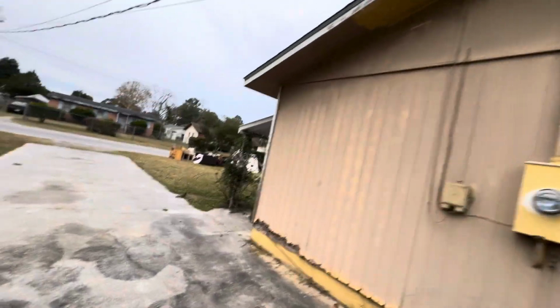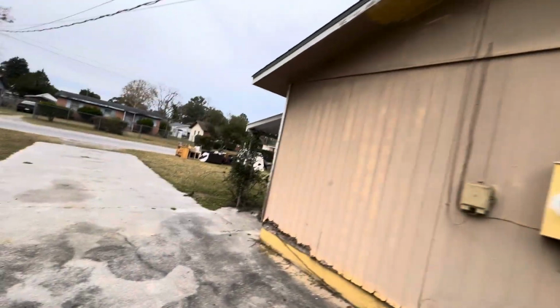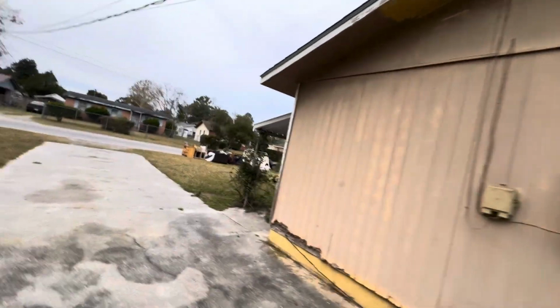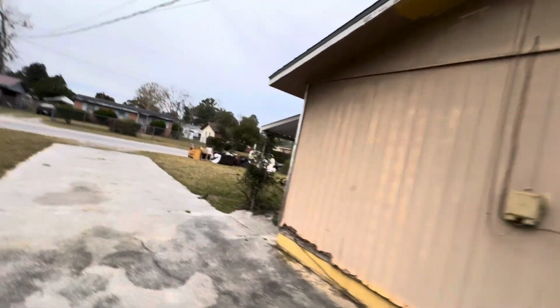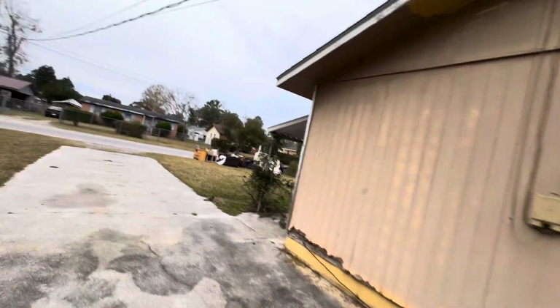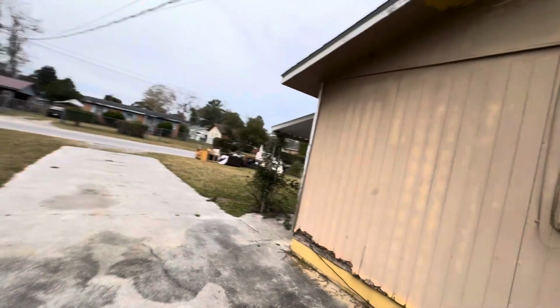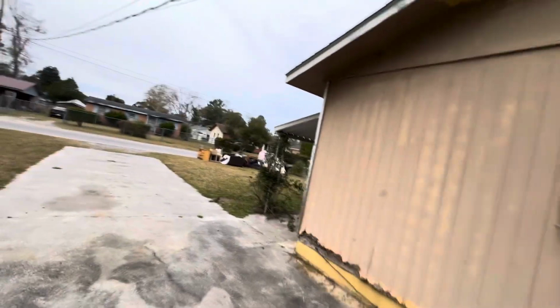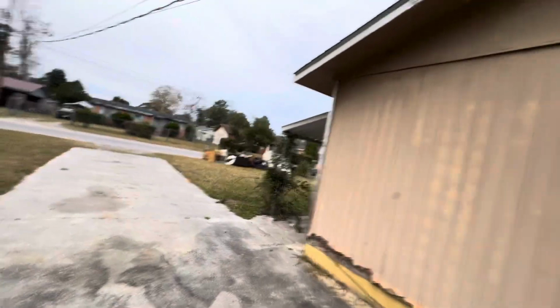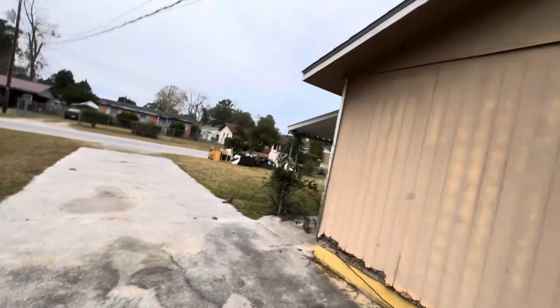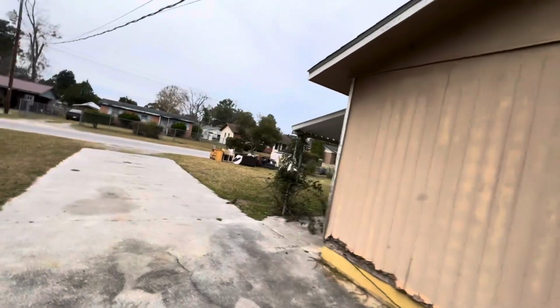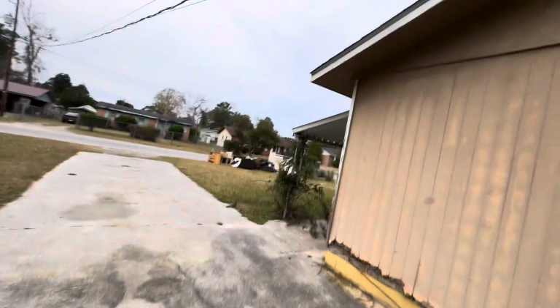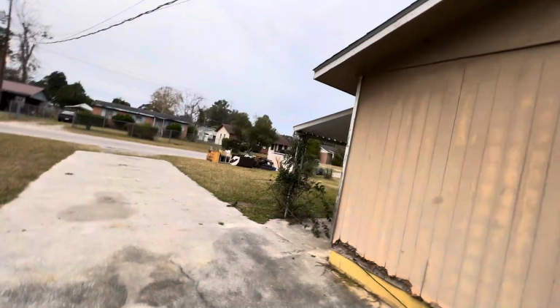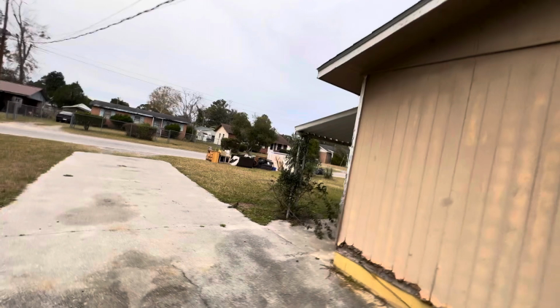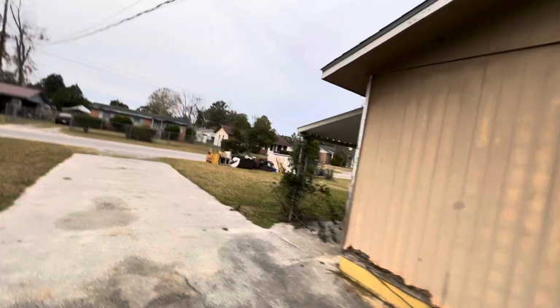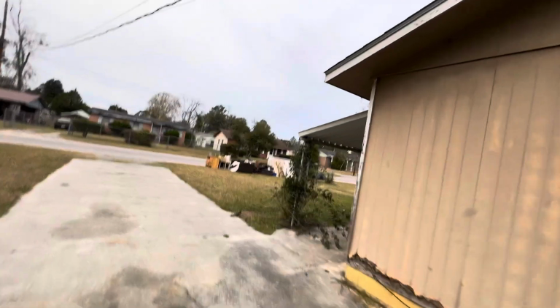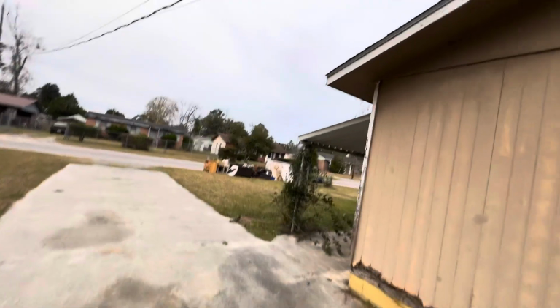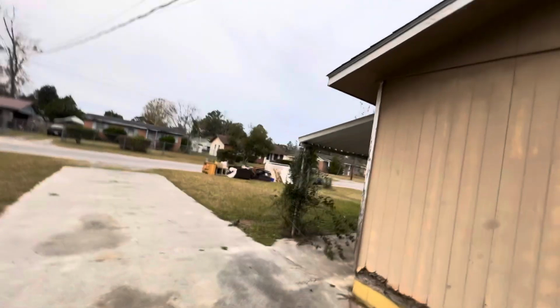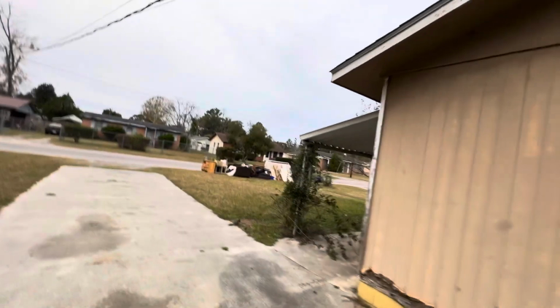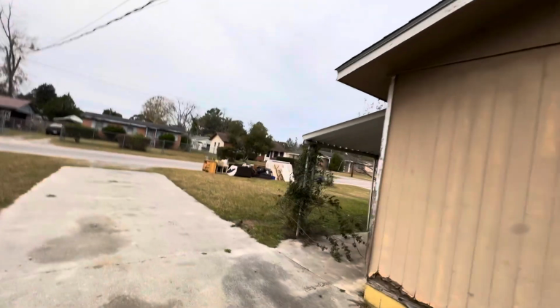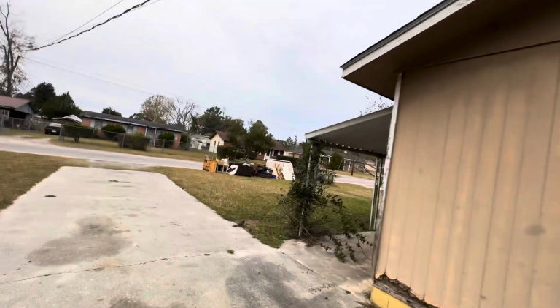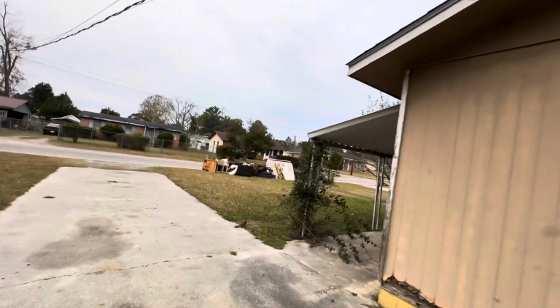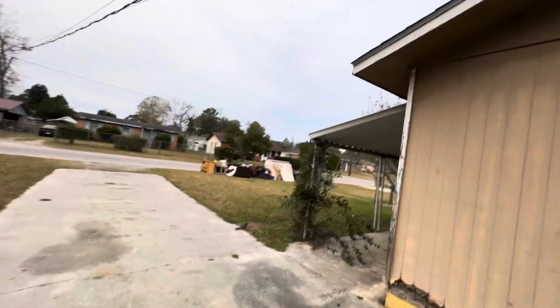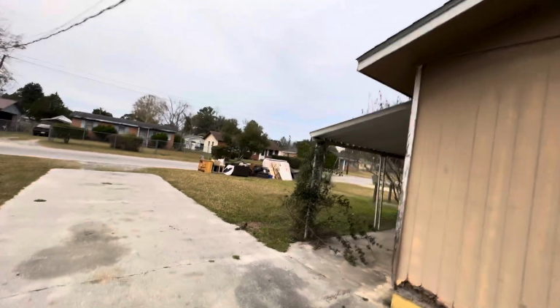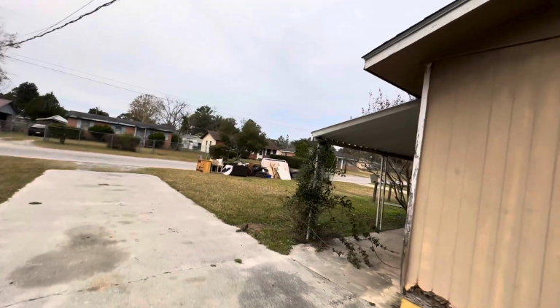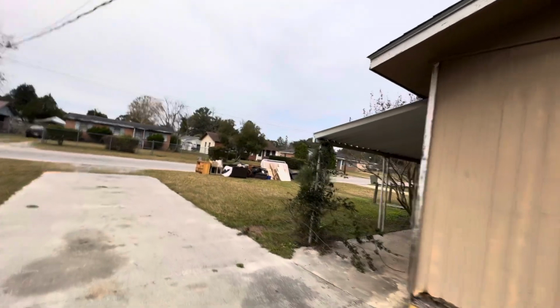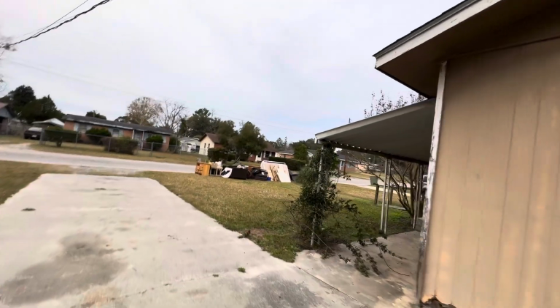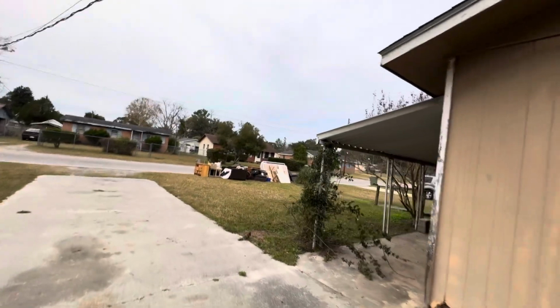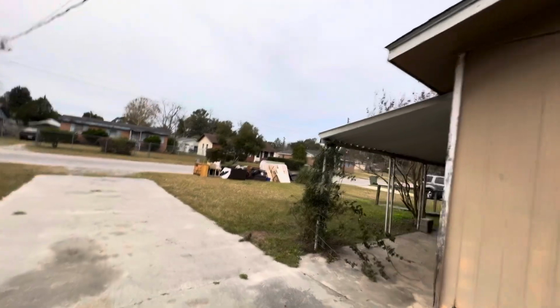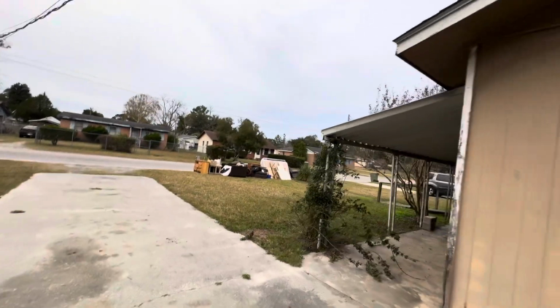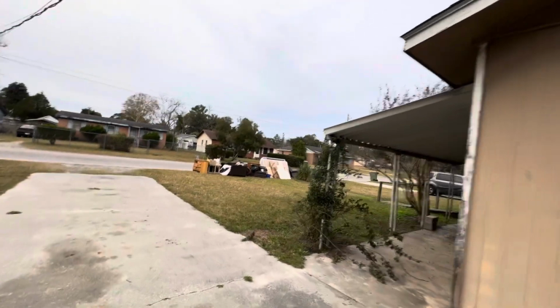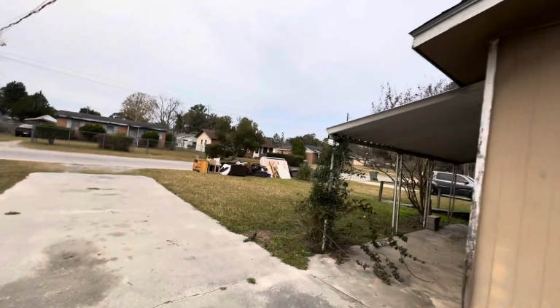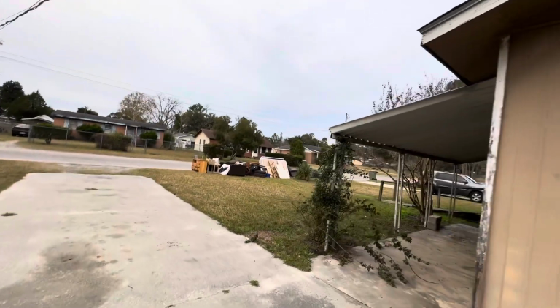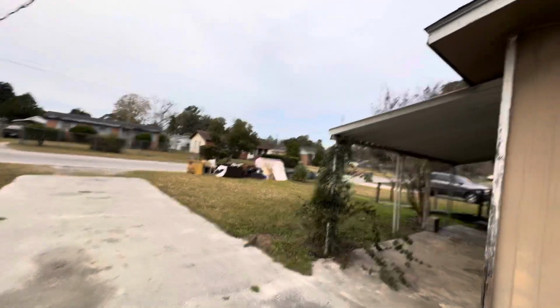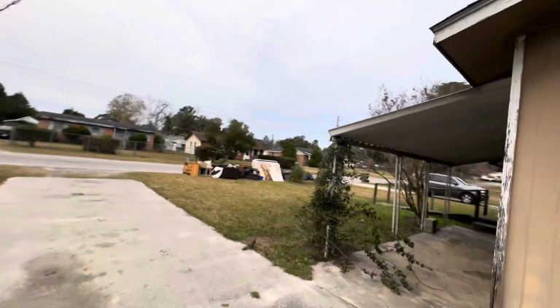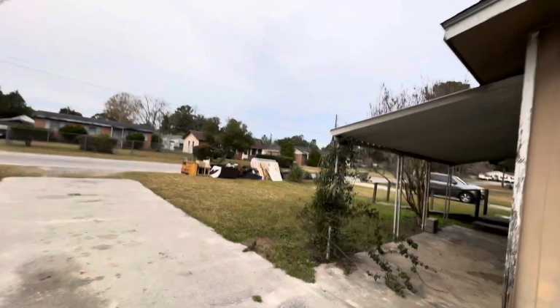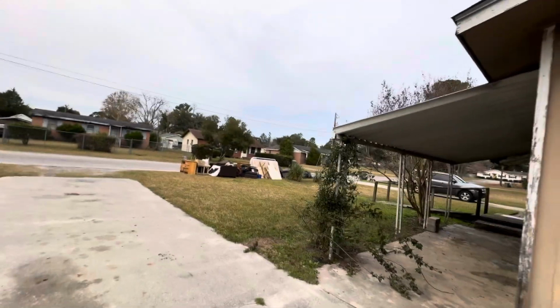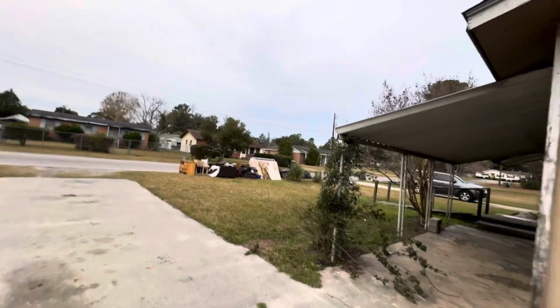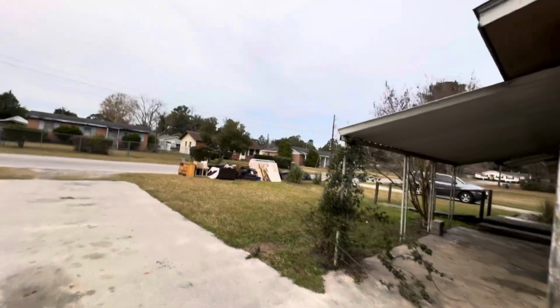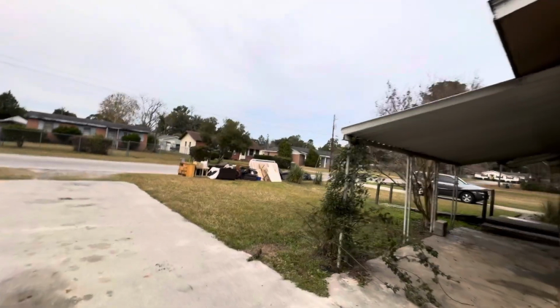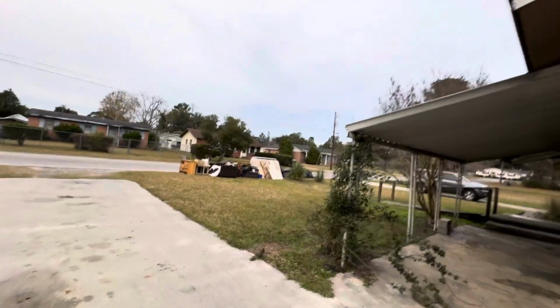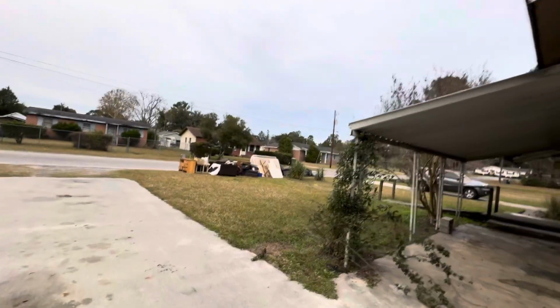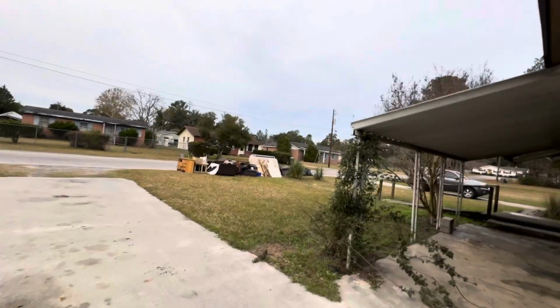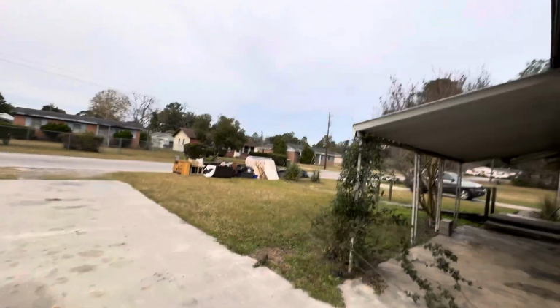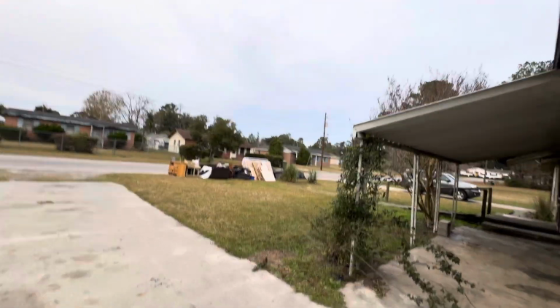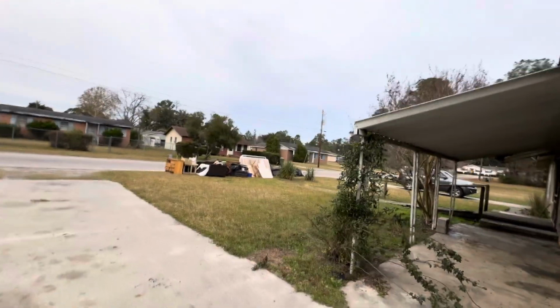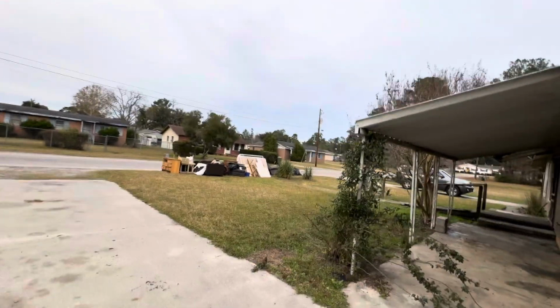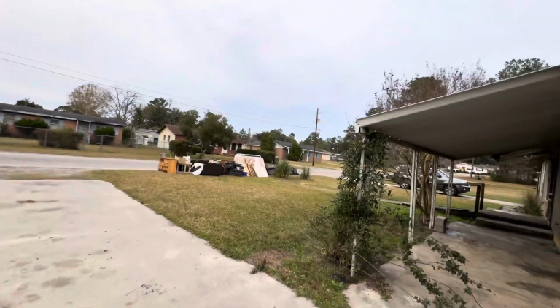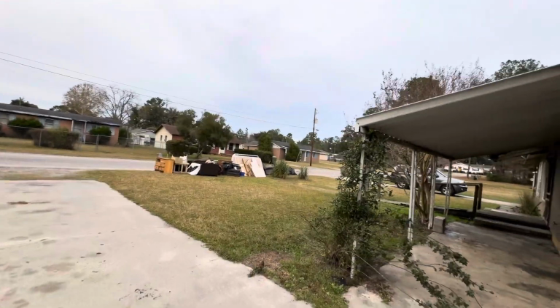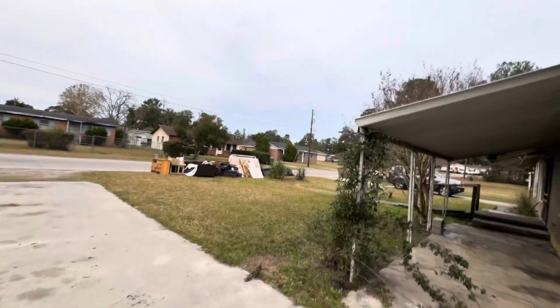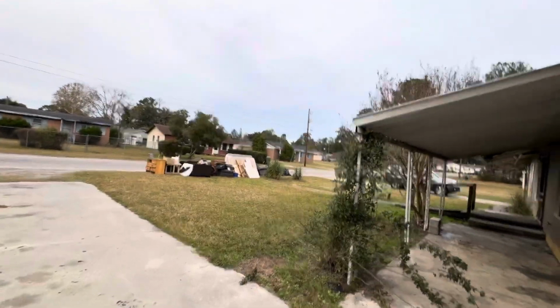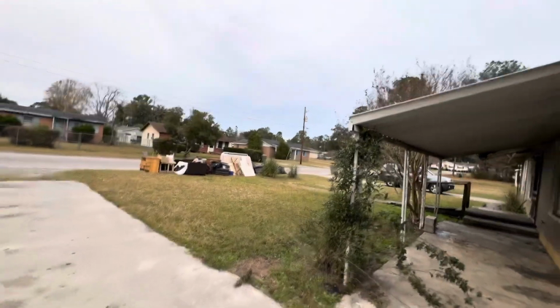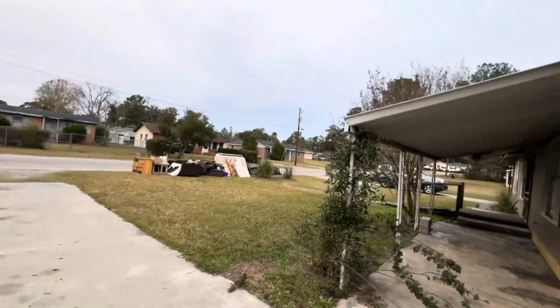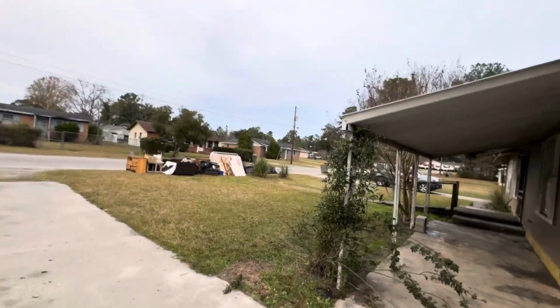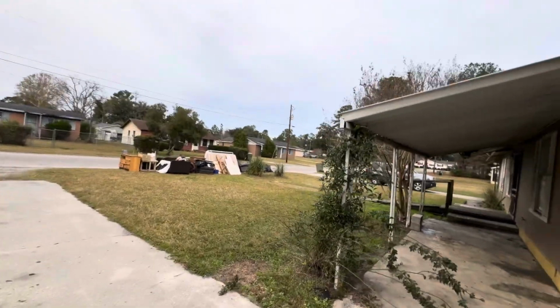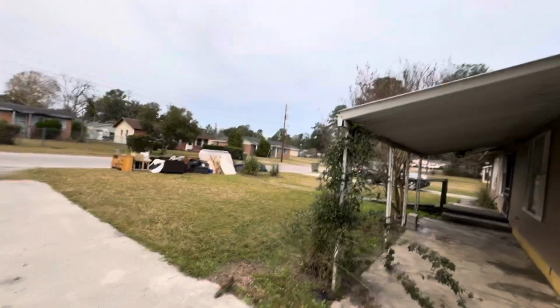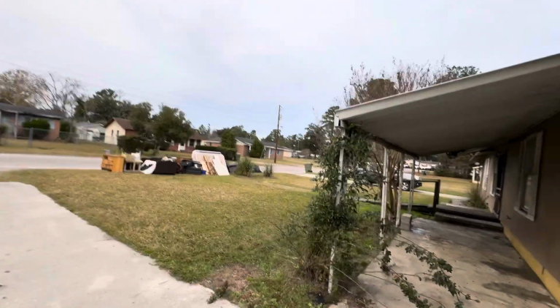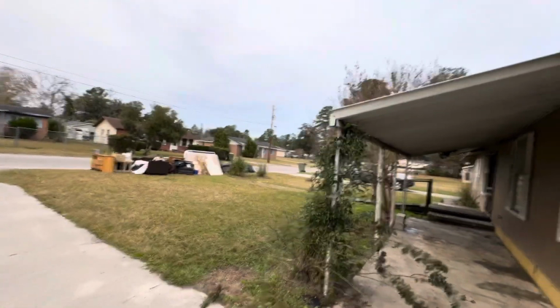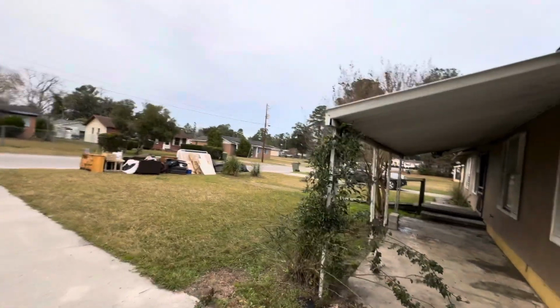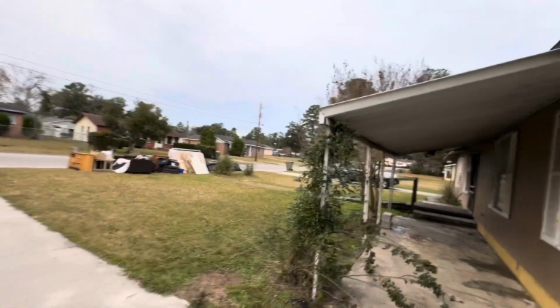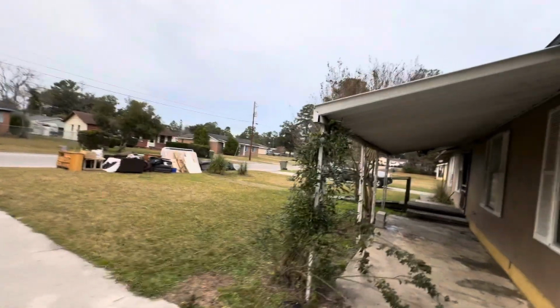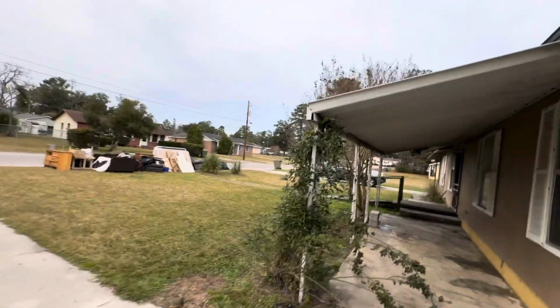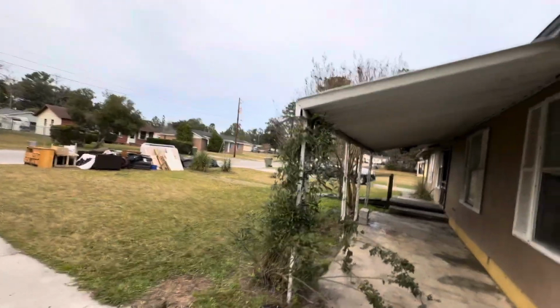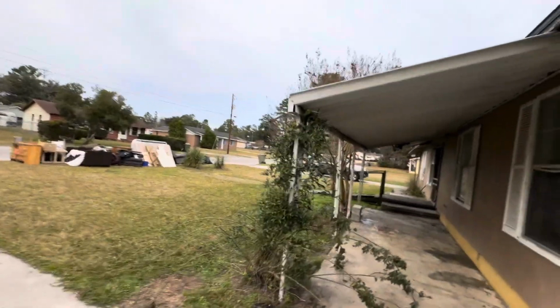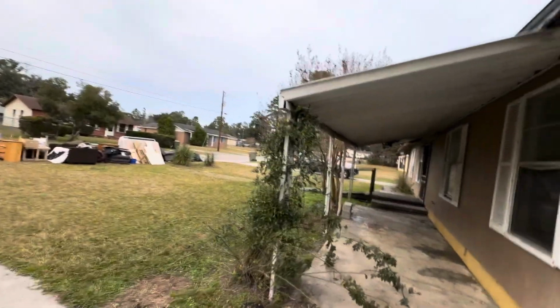Somebody was put out of this house, it looks like. They put all the stuff out there in the front.